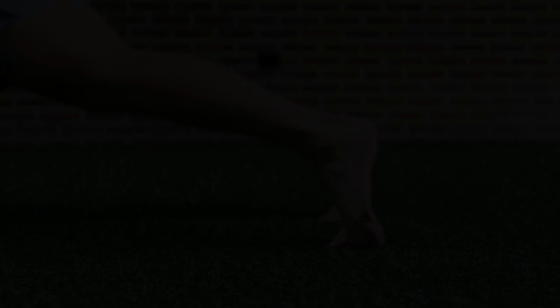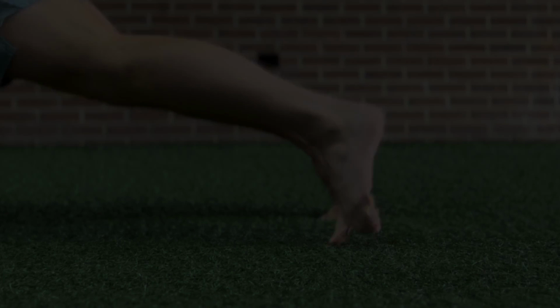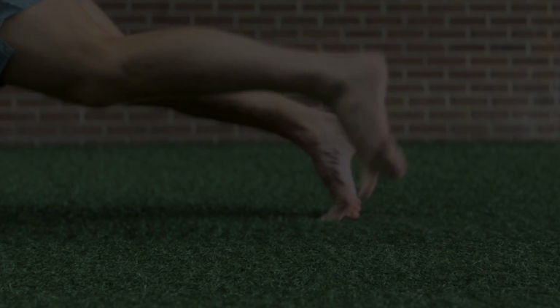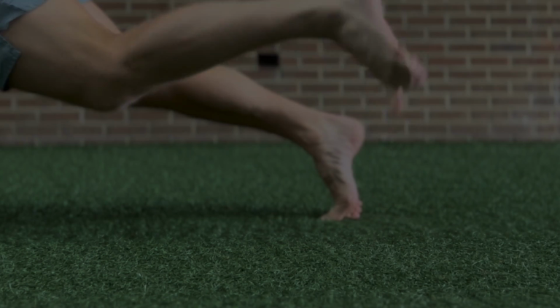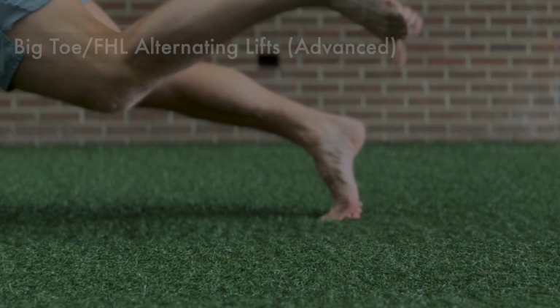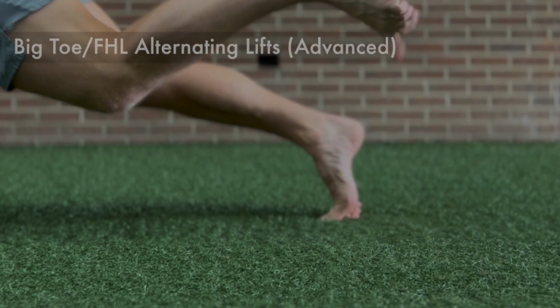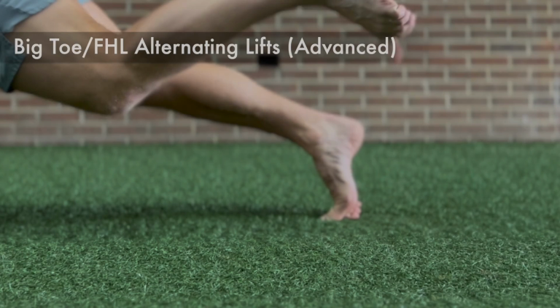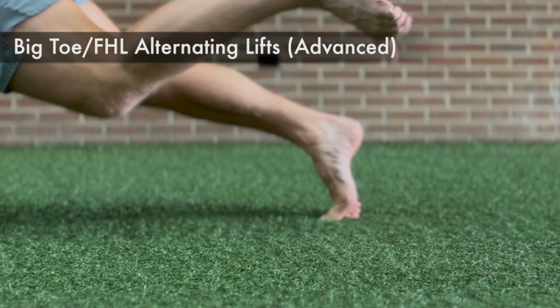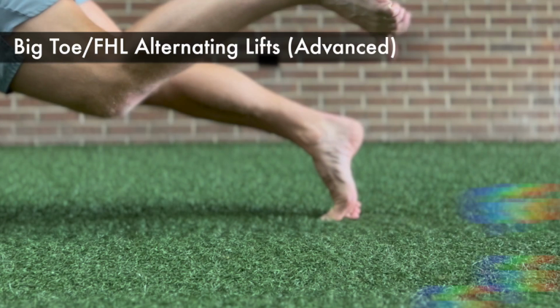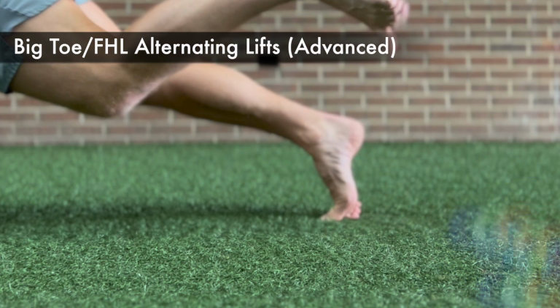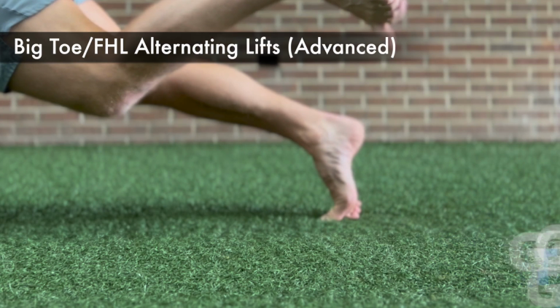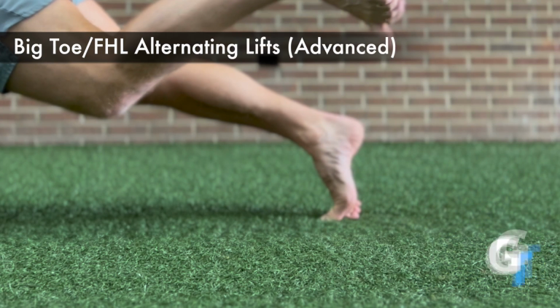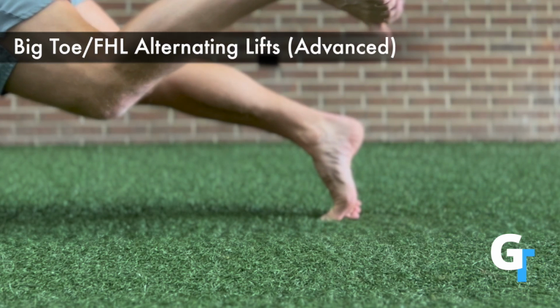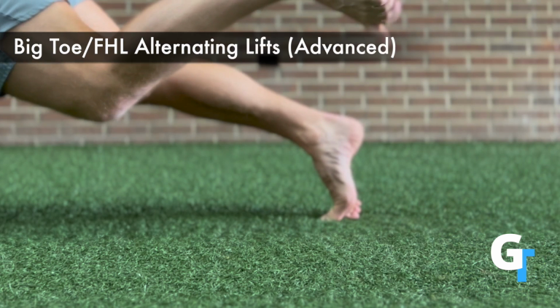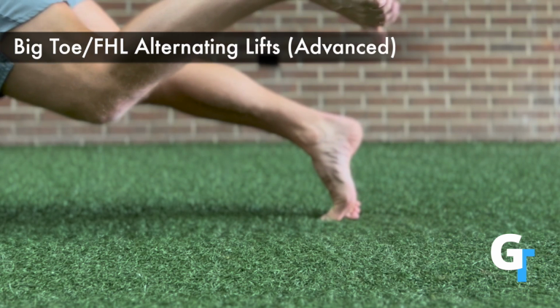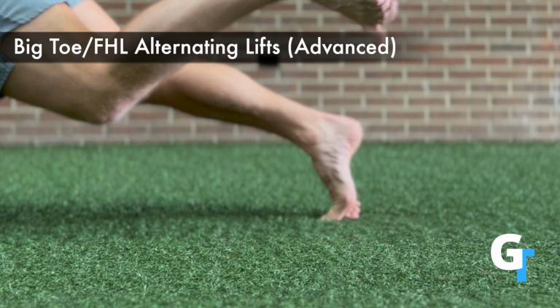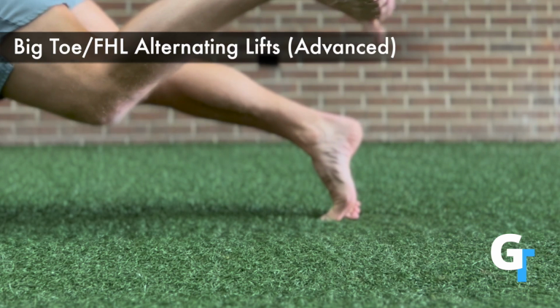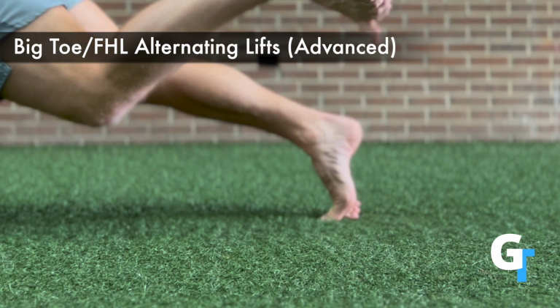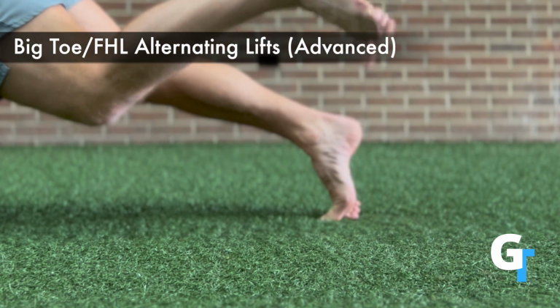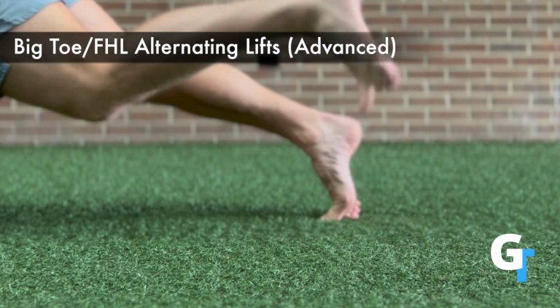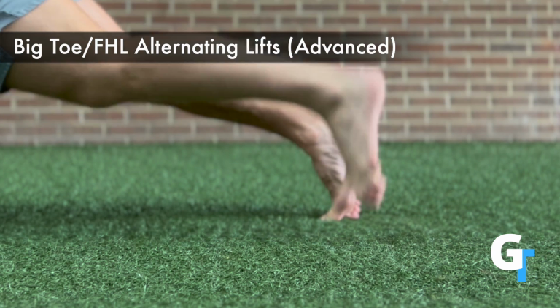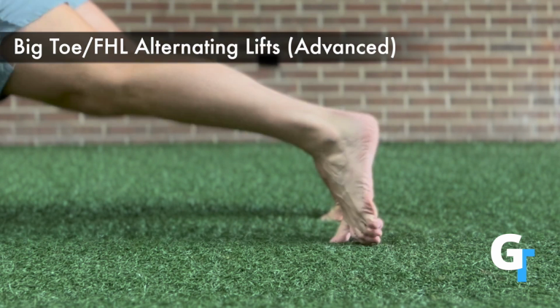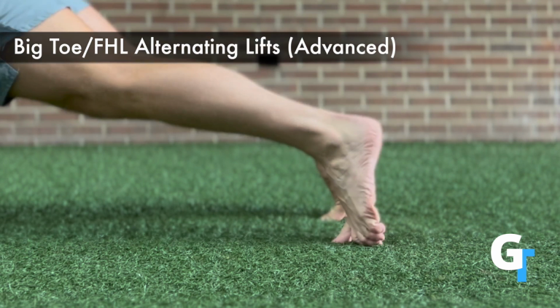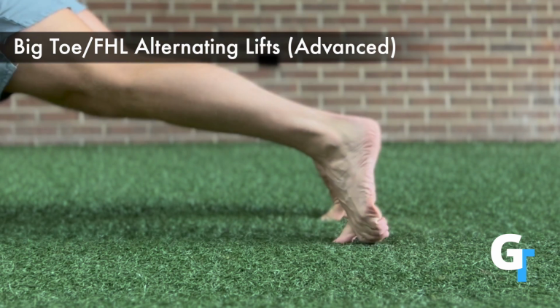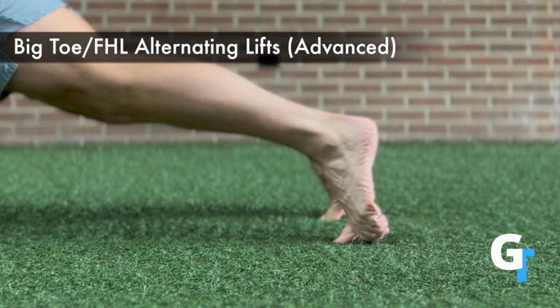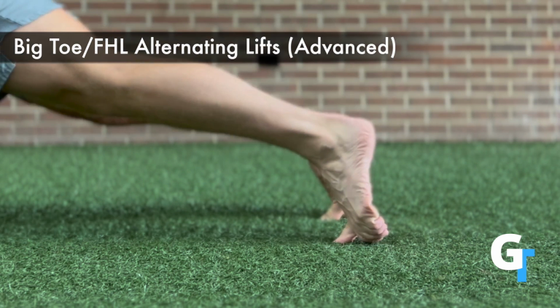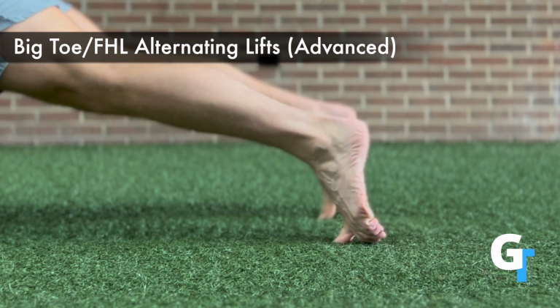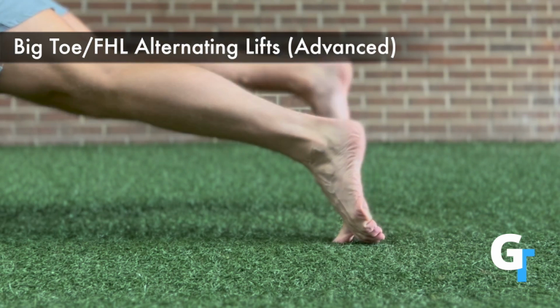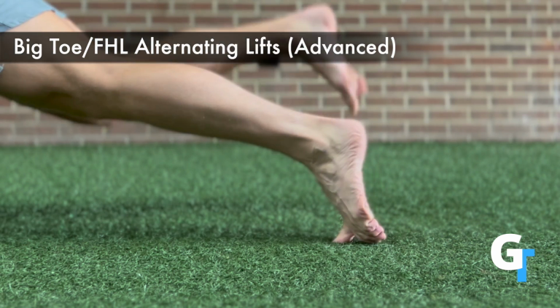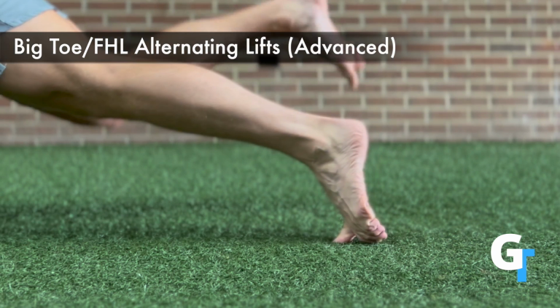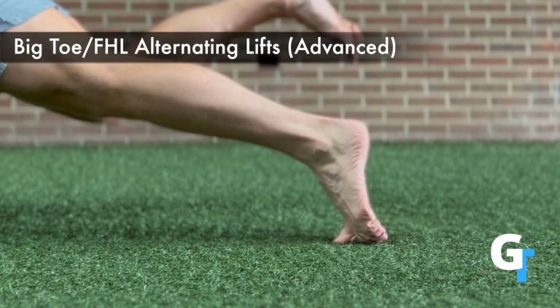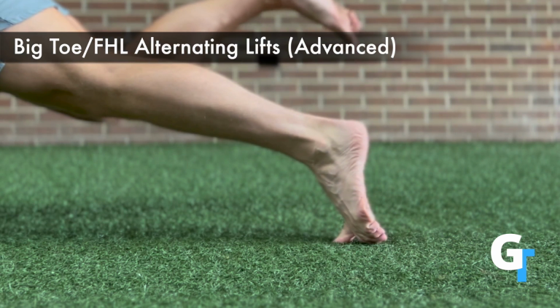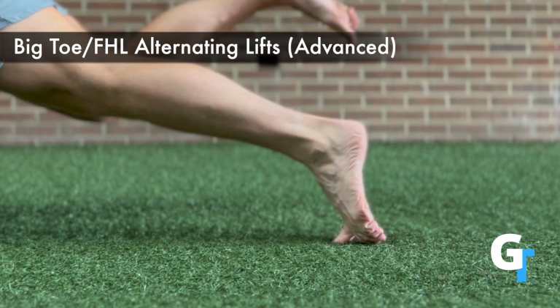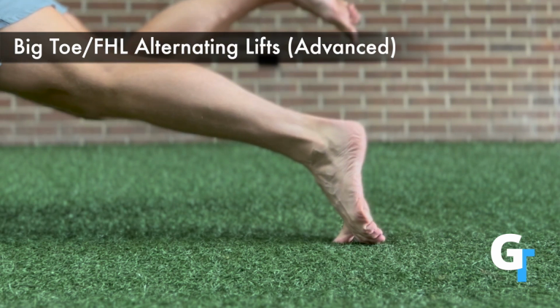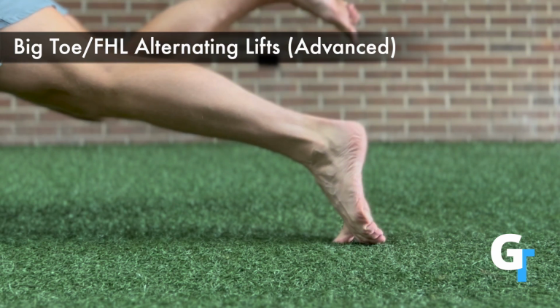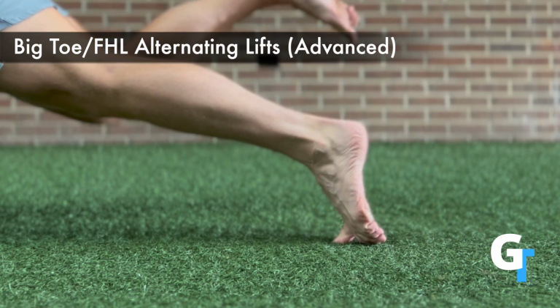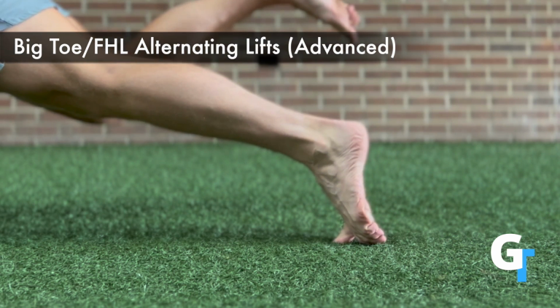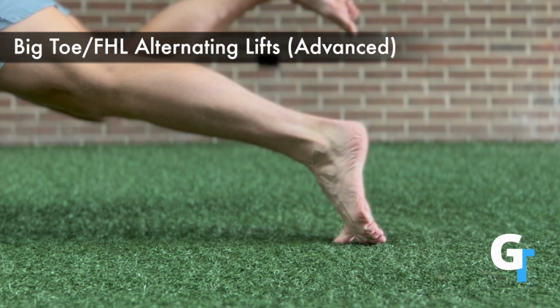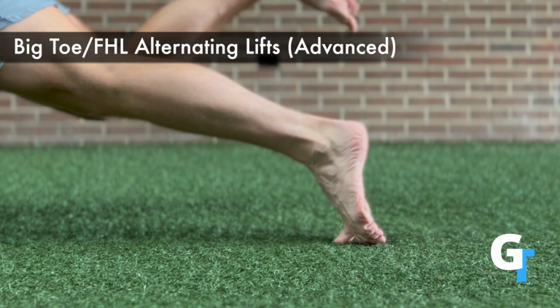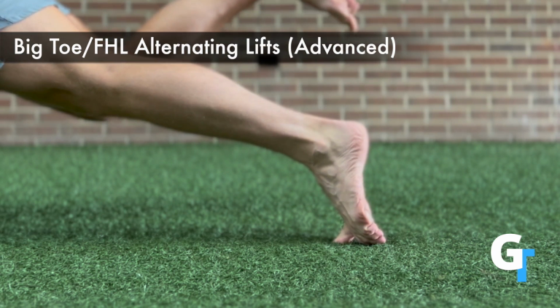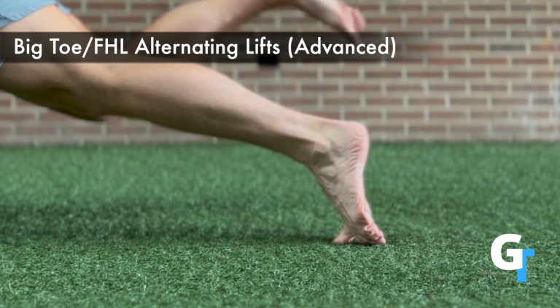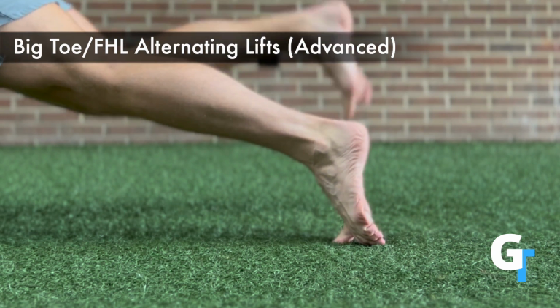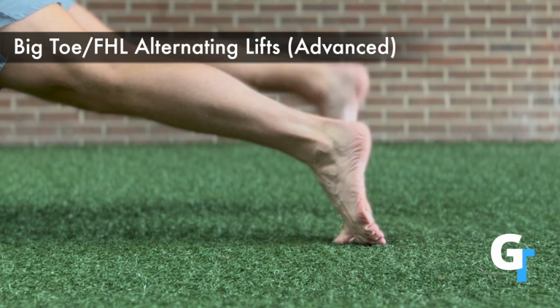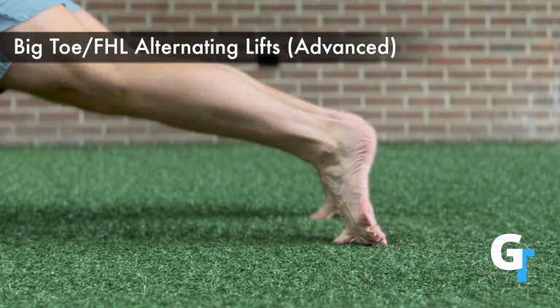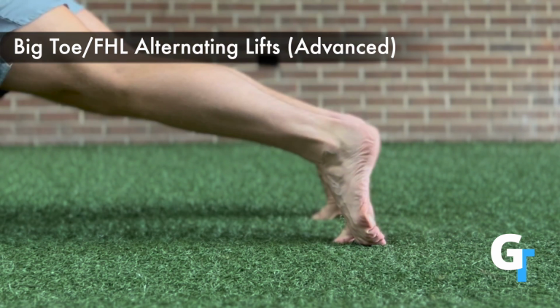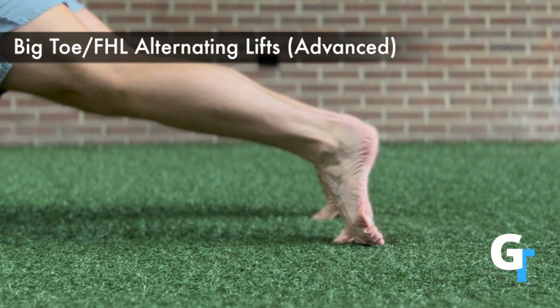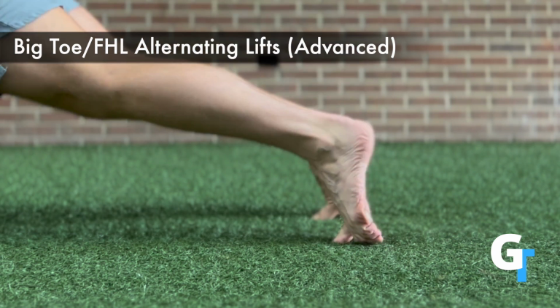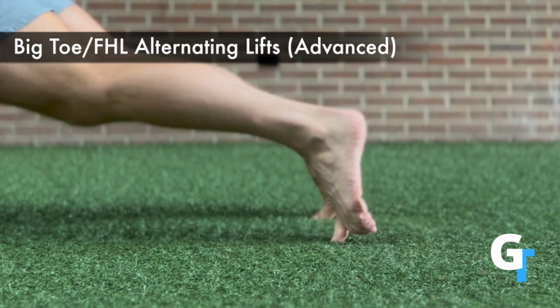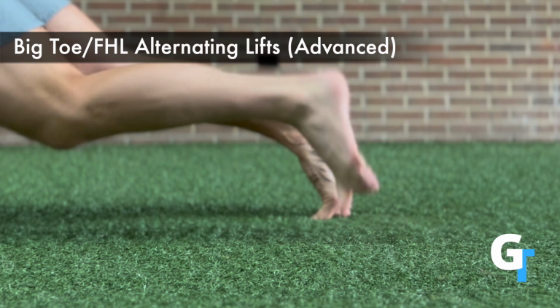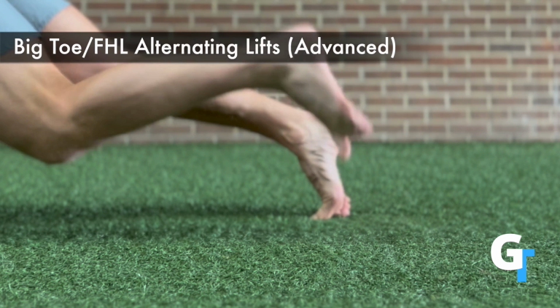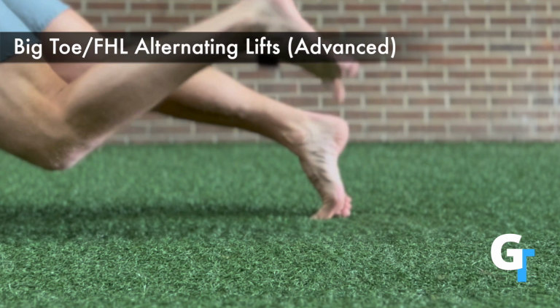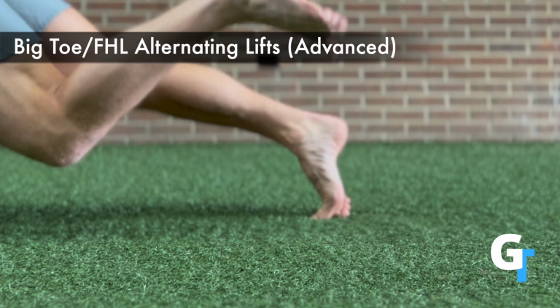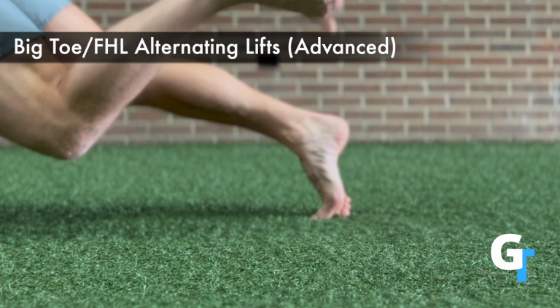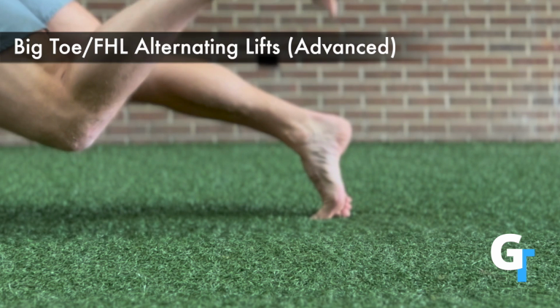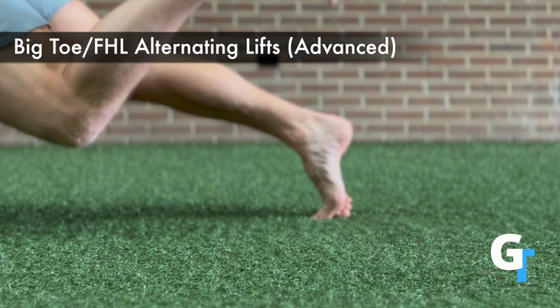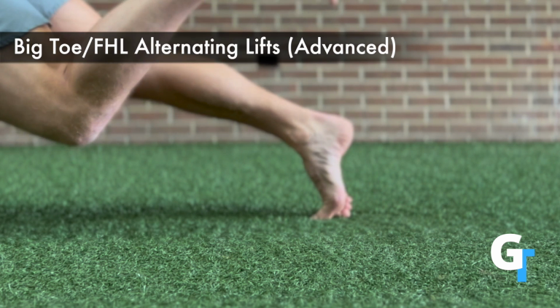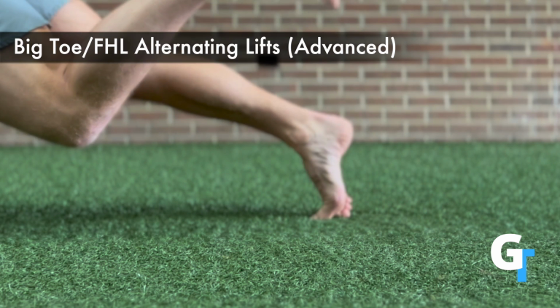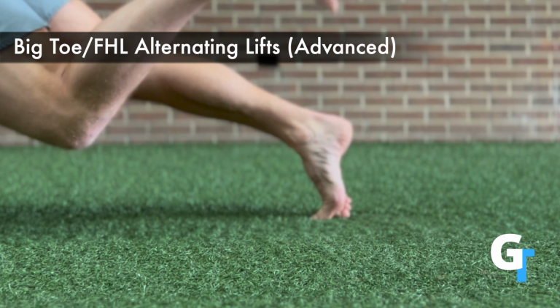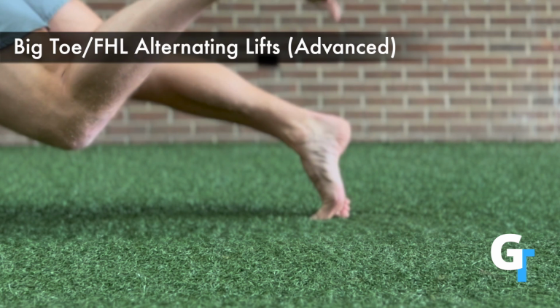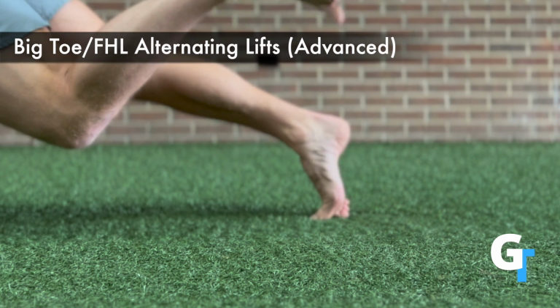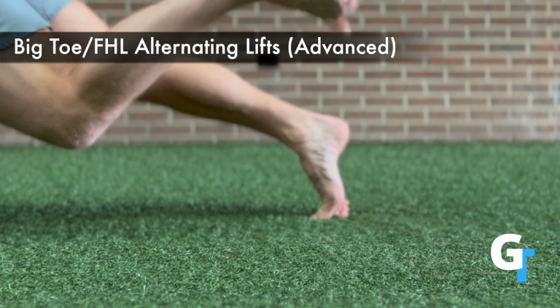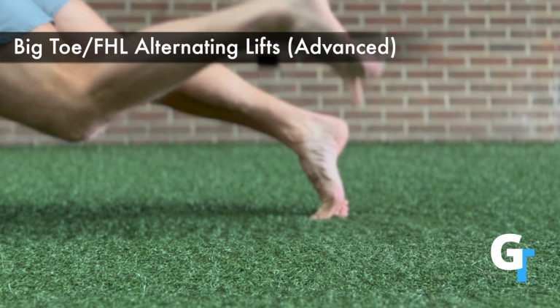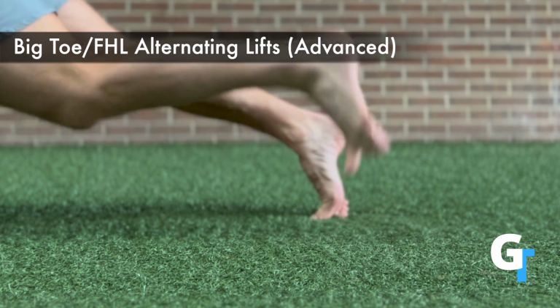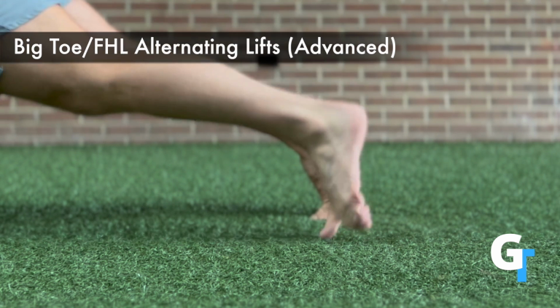For the big toe or FHL alternating lifts, you are in that push-up or plank position with the weight supported on the hands or elbows, and then you are going to take turns lifting one leg off.